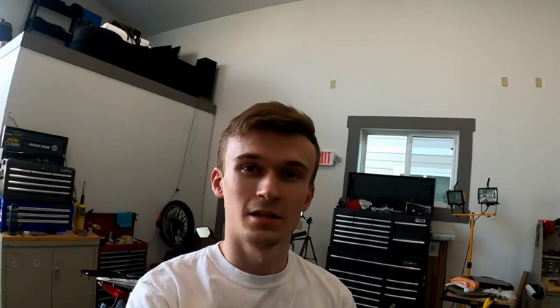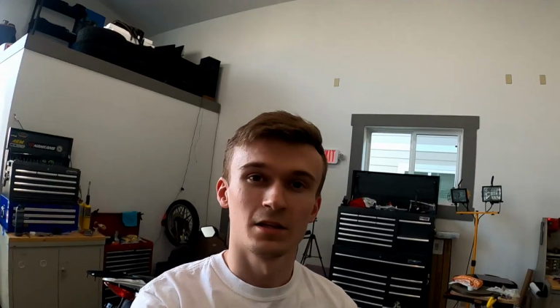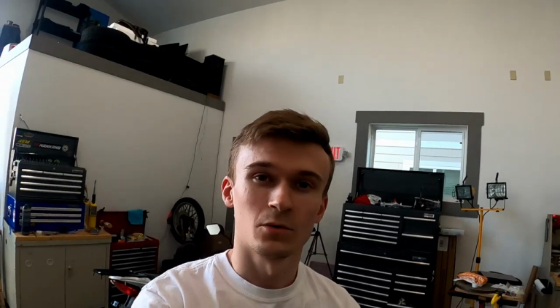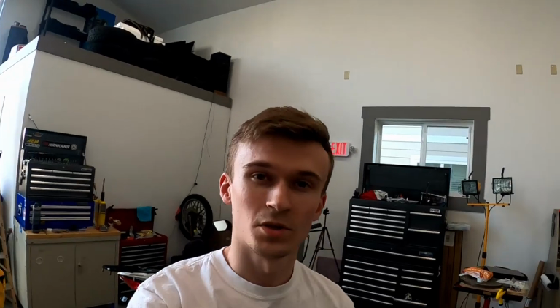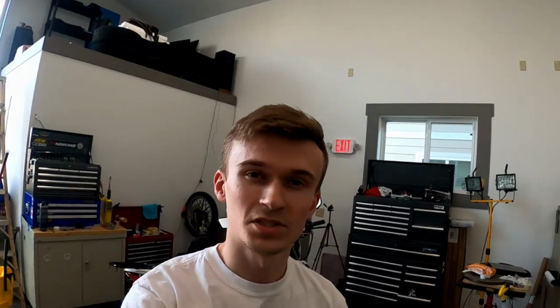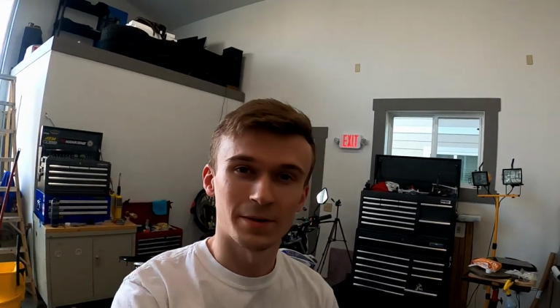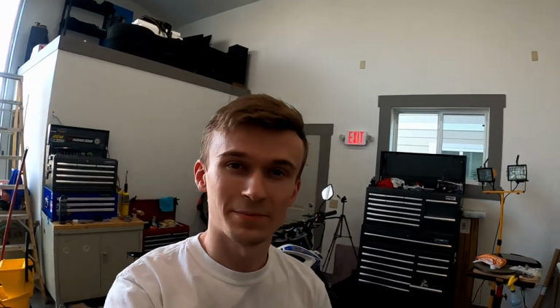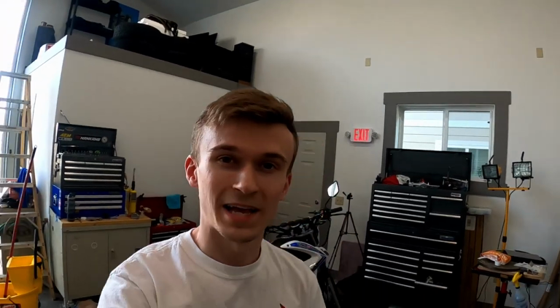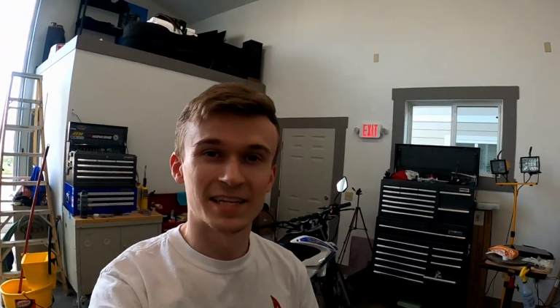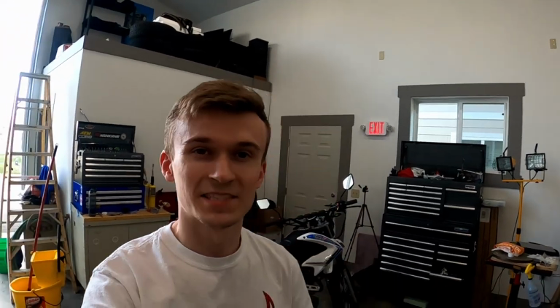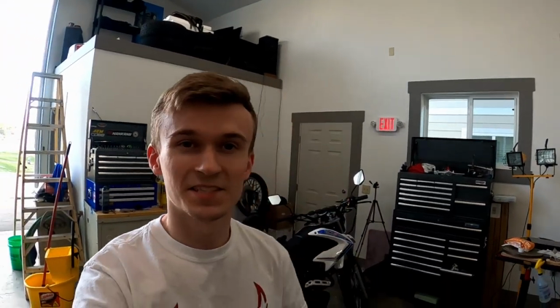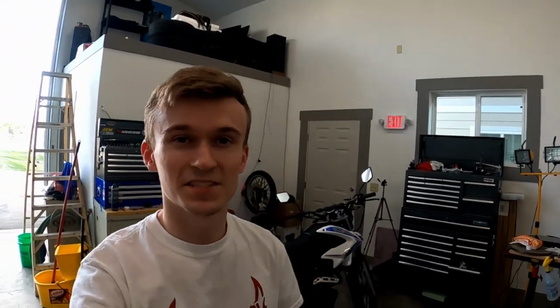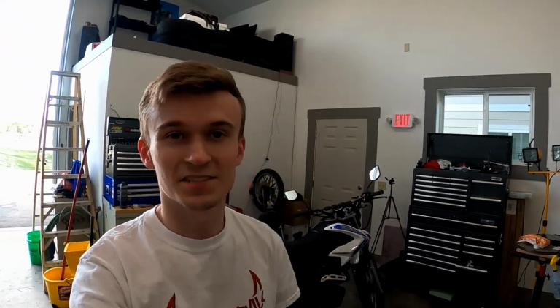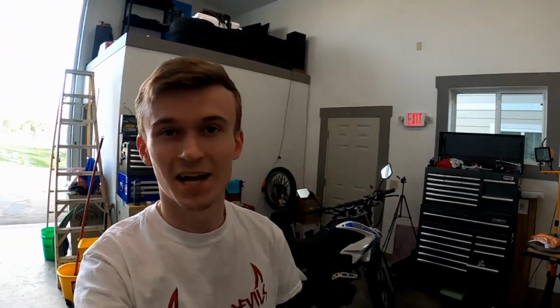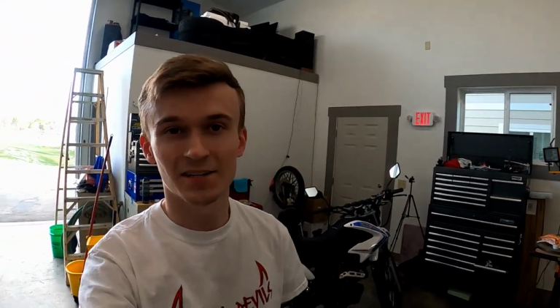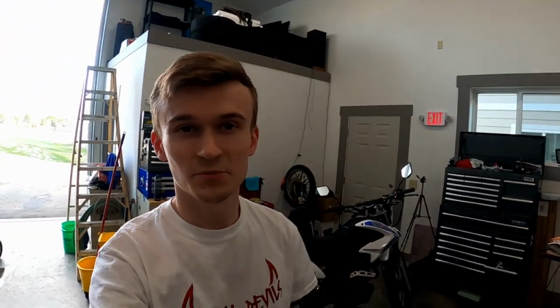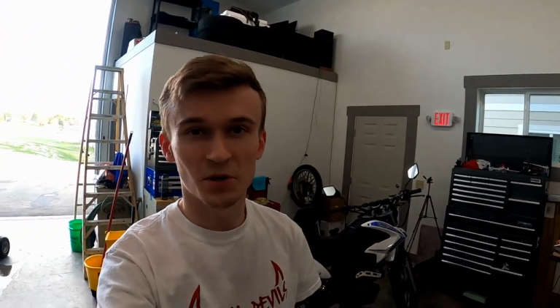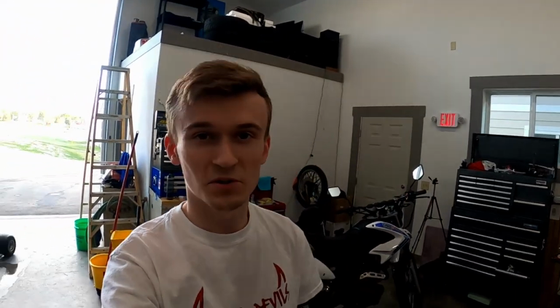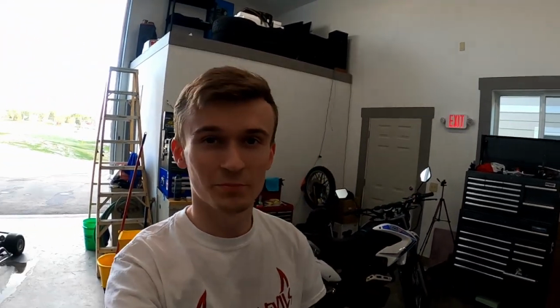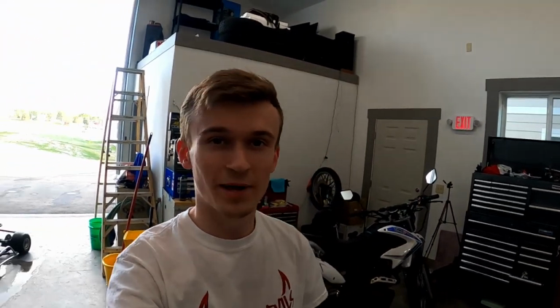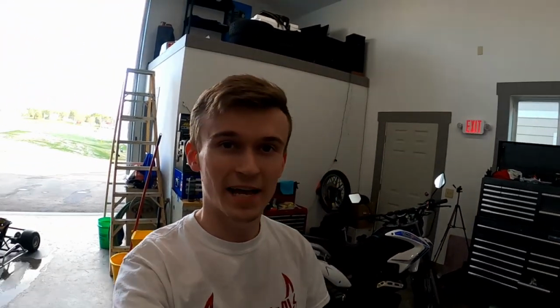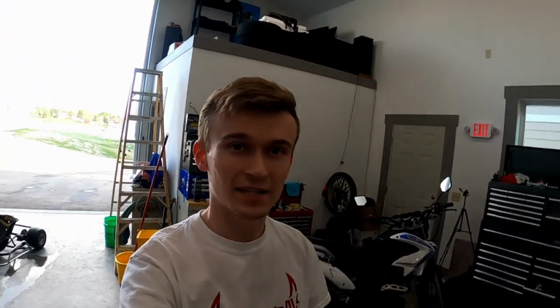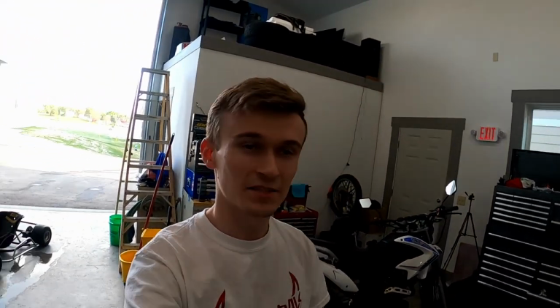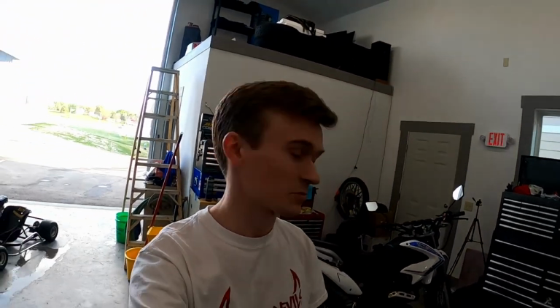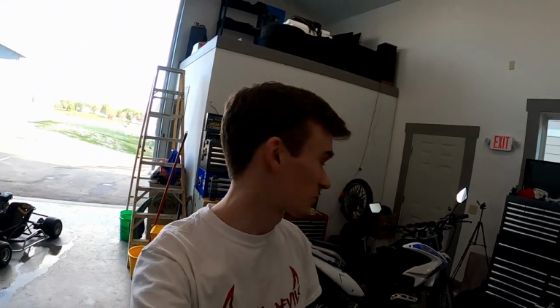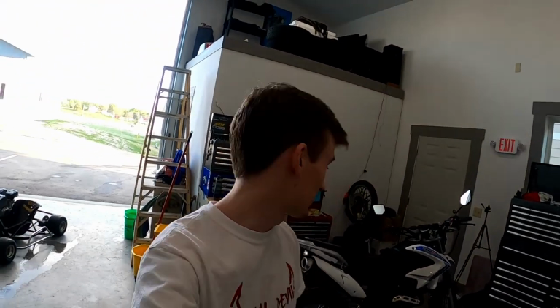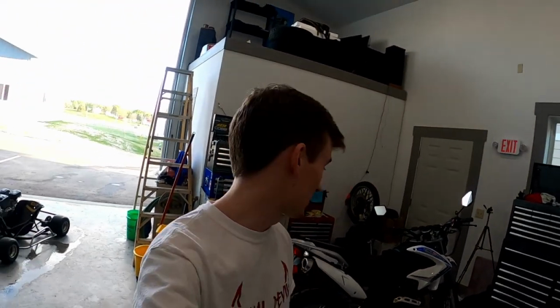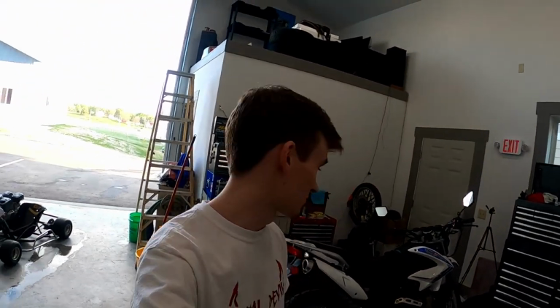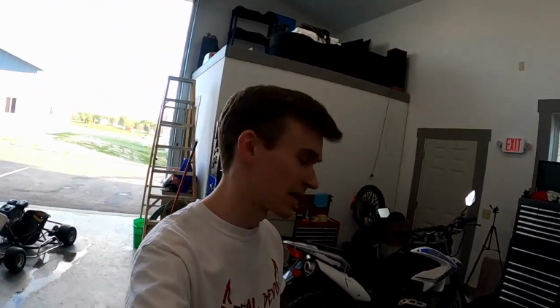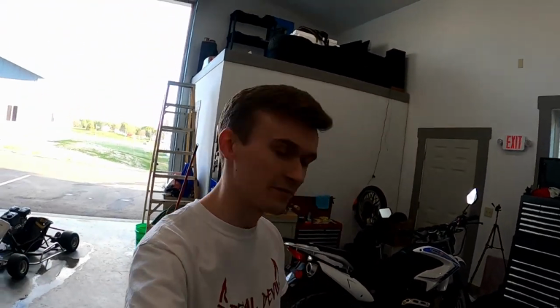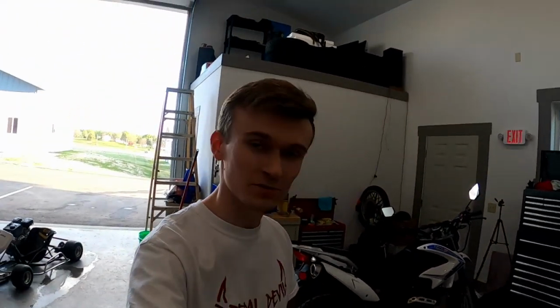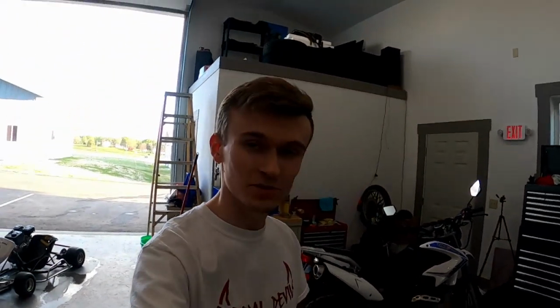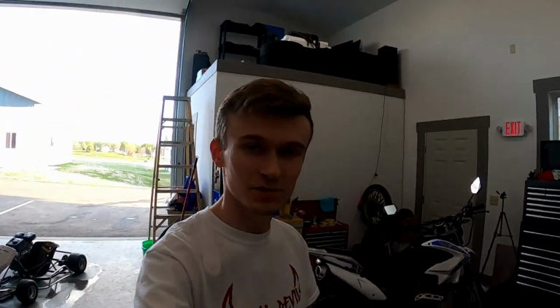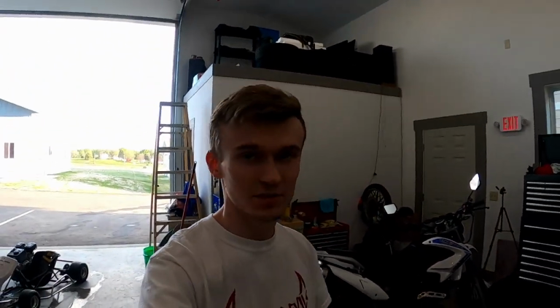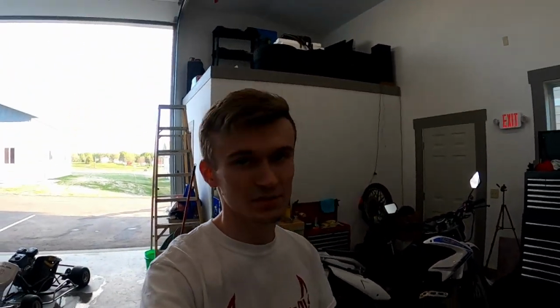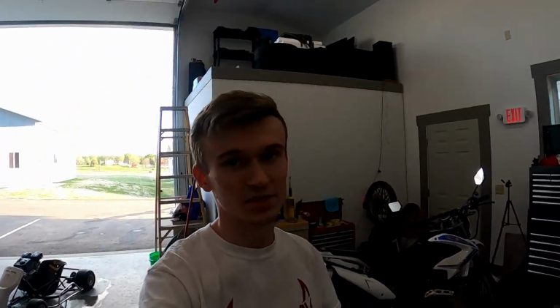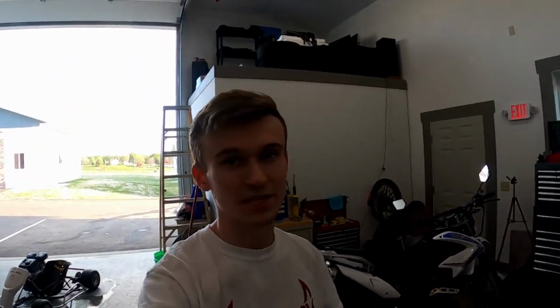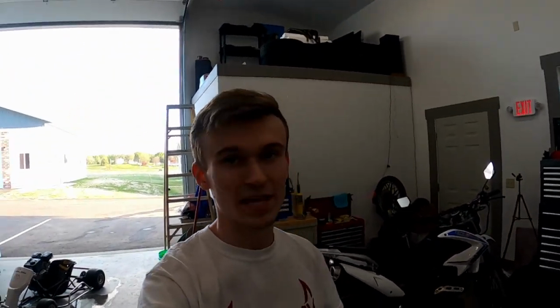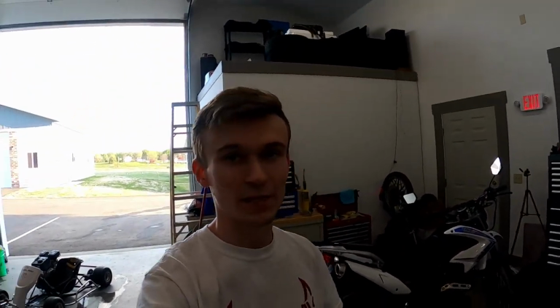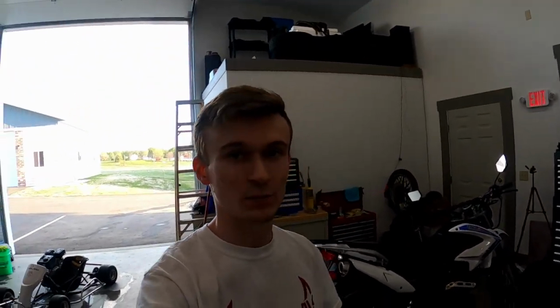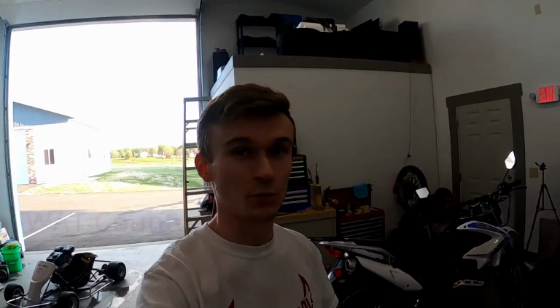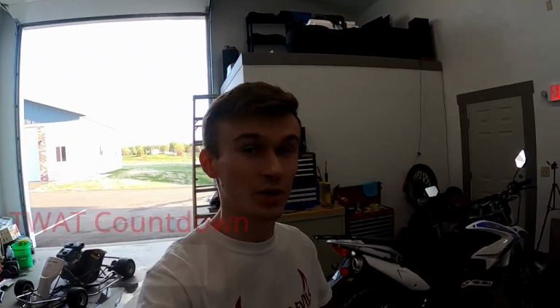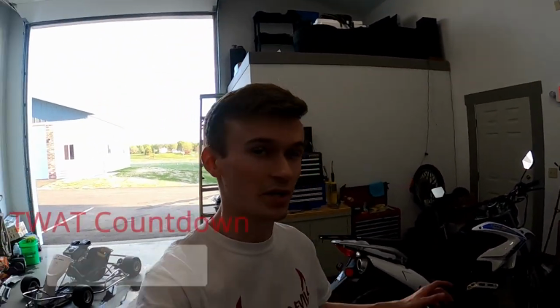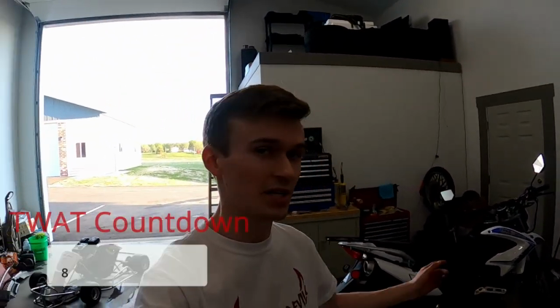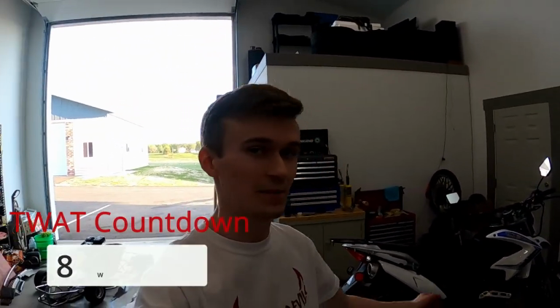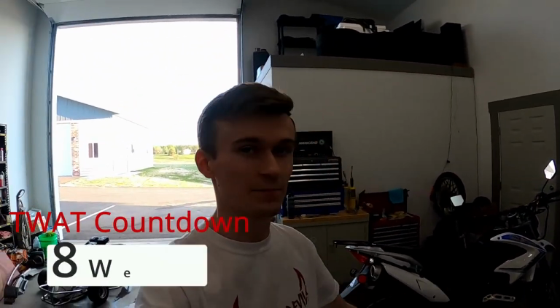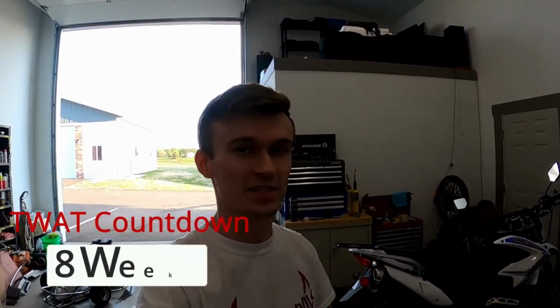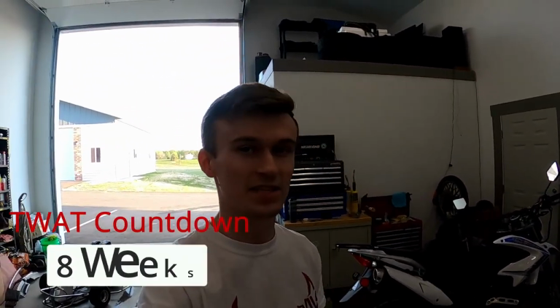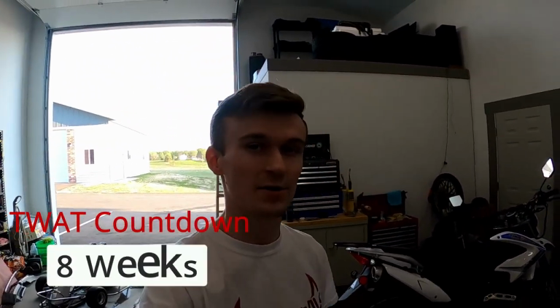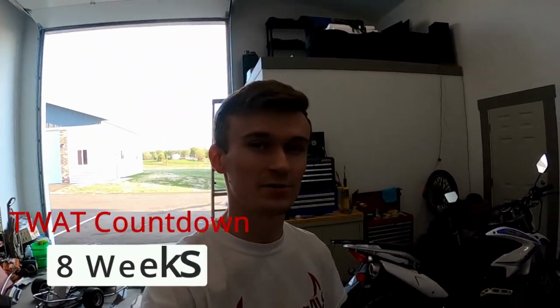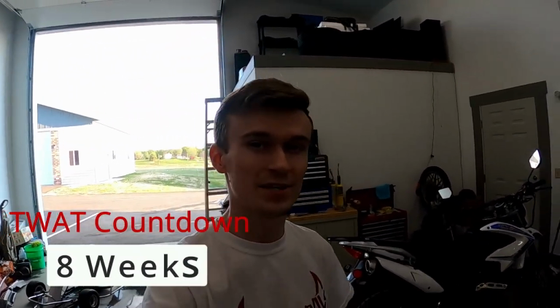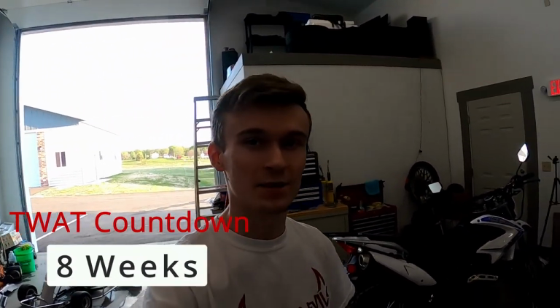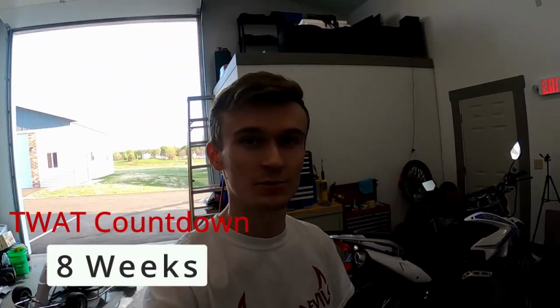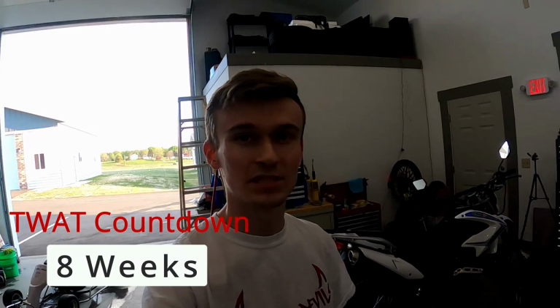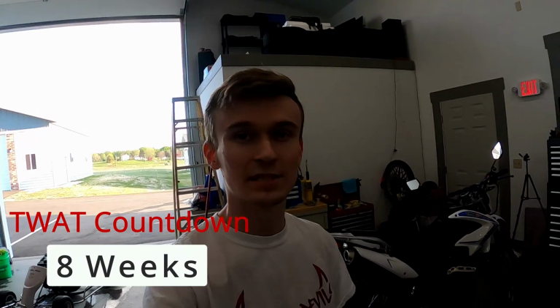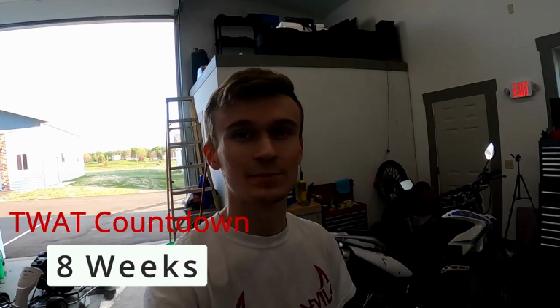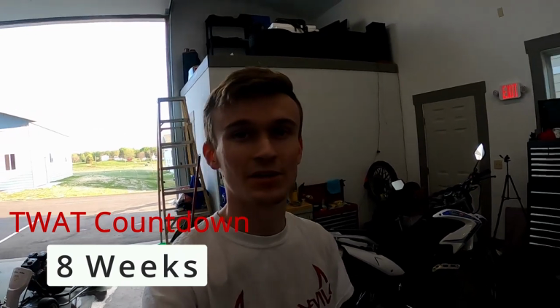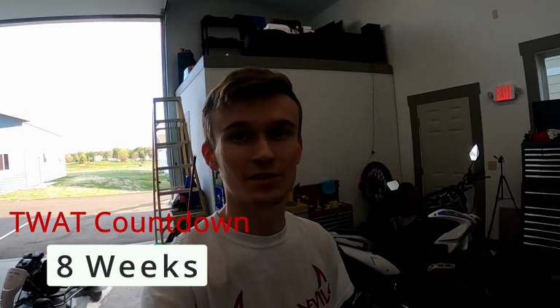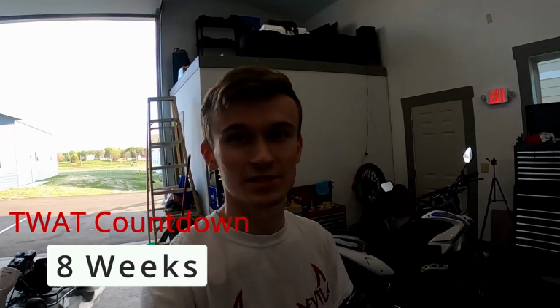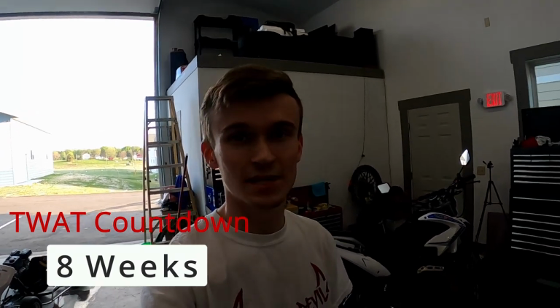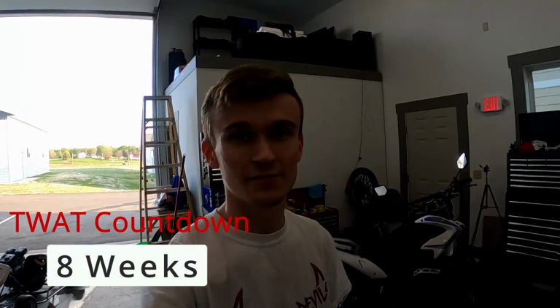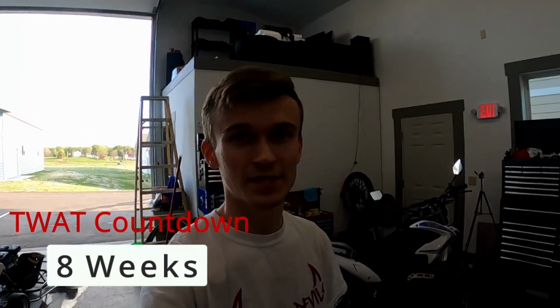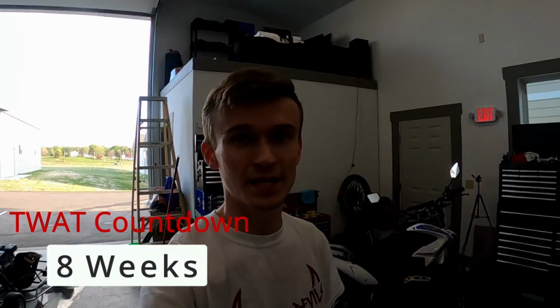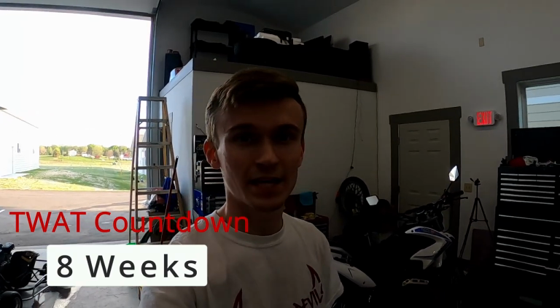What's up guys, this is Connor. Welcome back to 3 Pedal Devils. Today we're working on my Tao Tao TBR7 again.